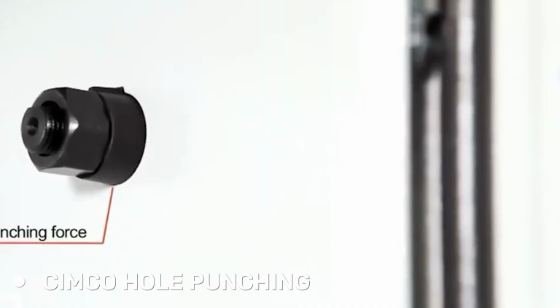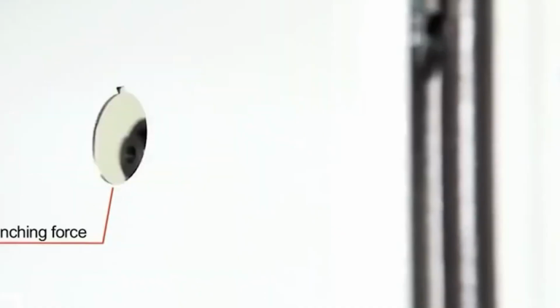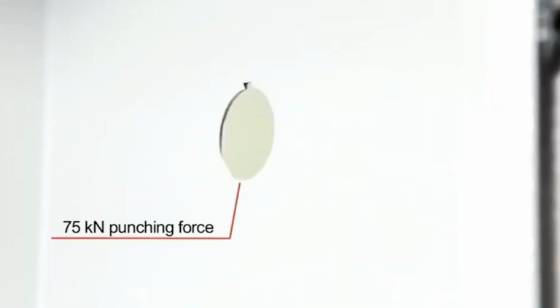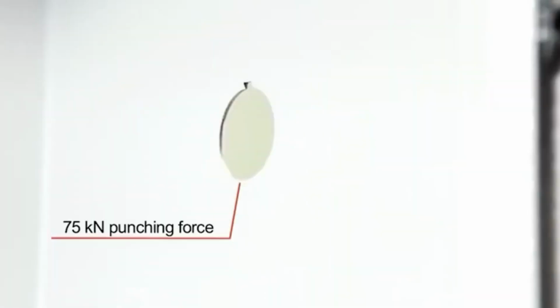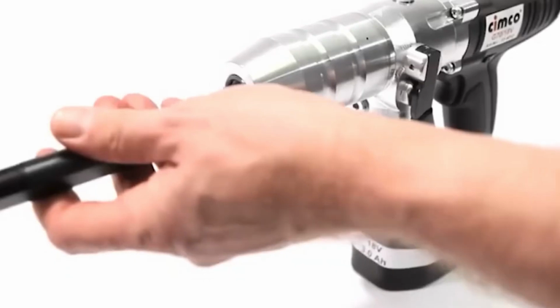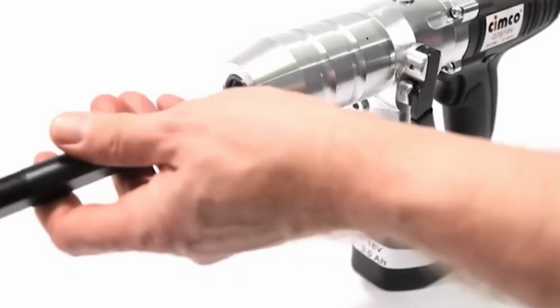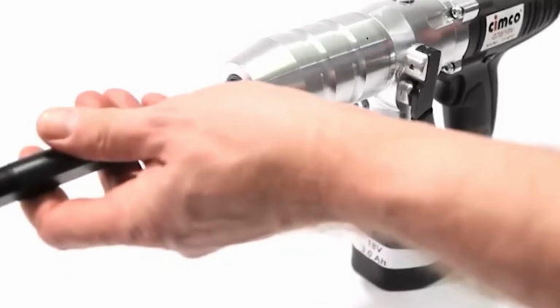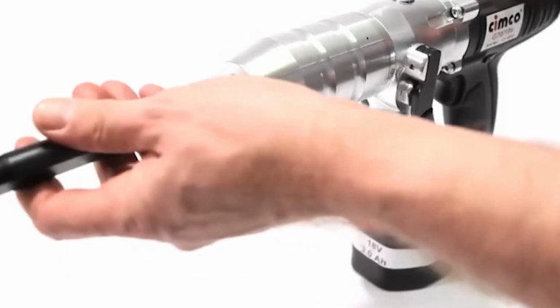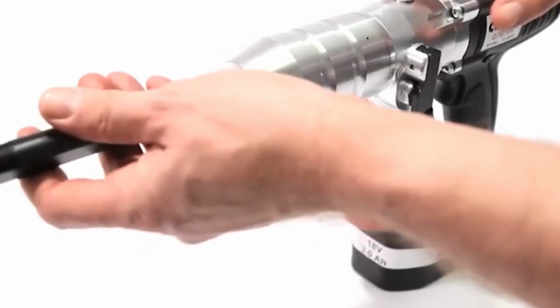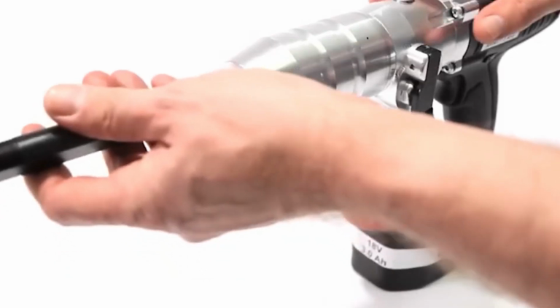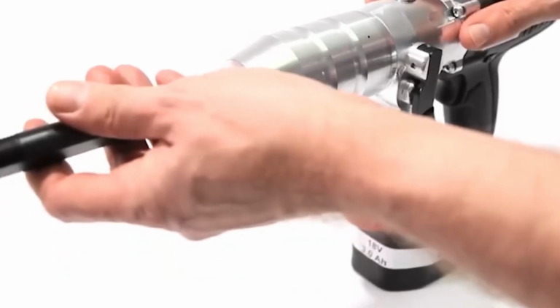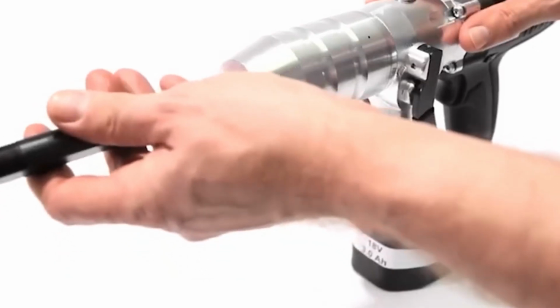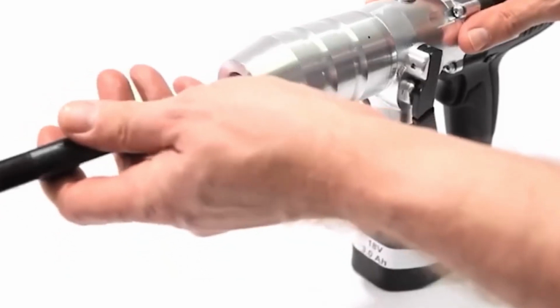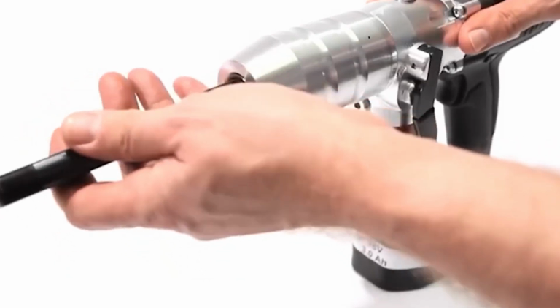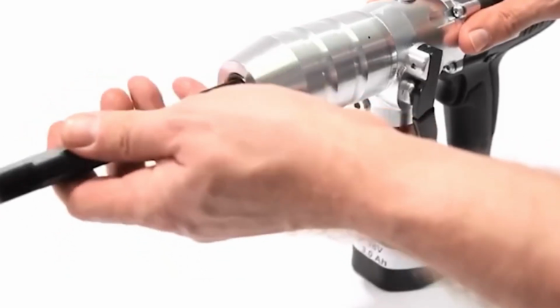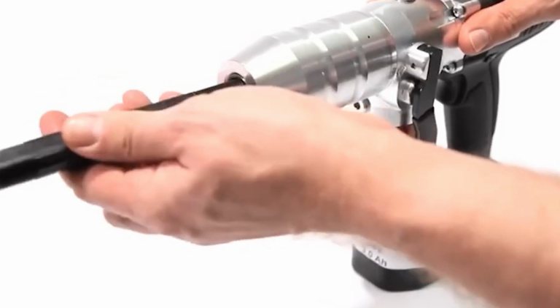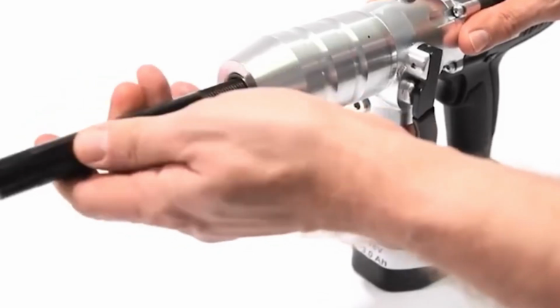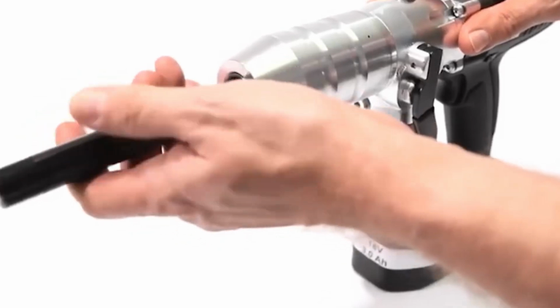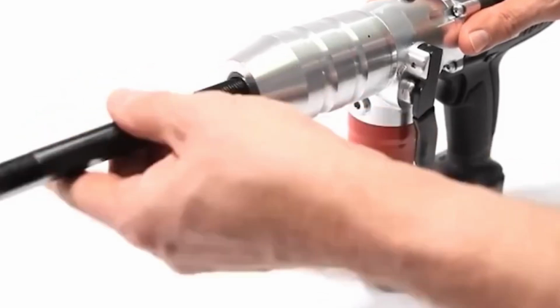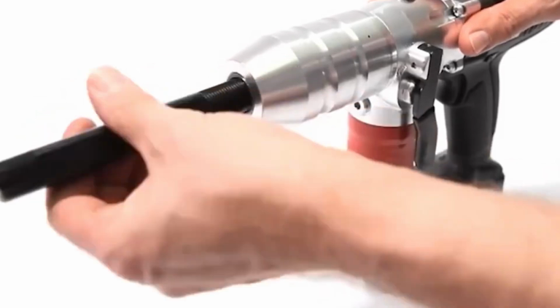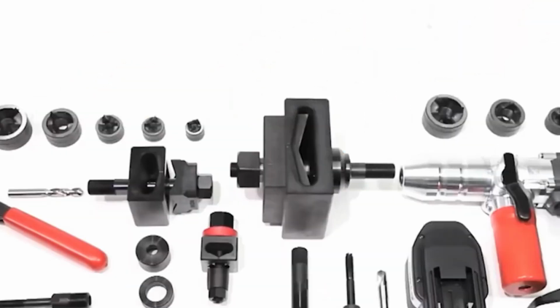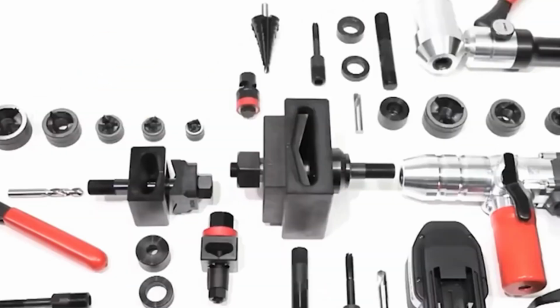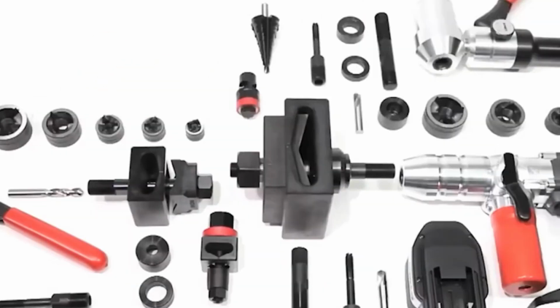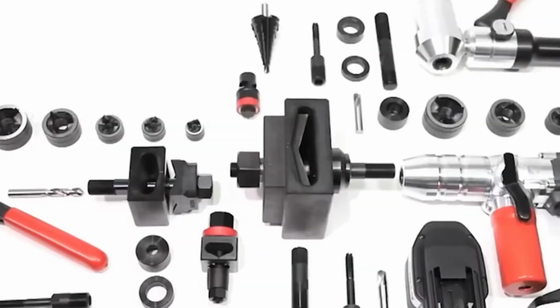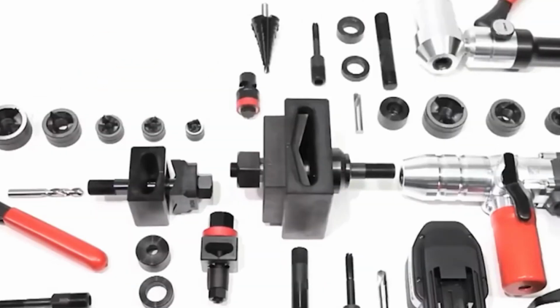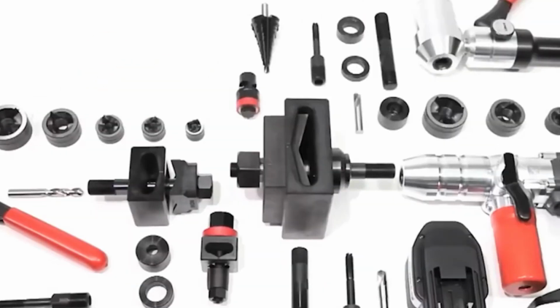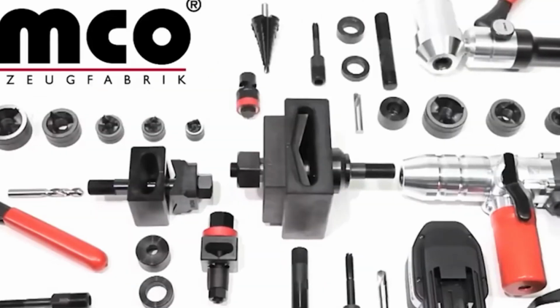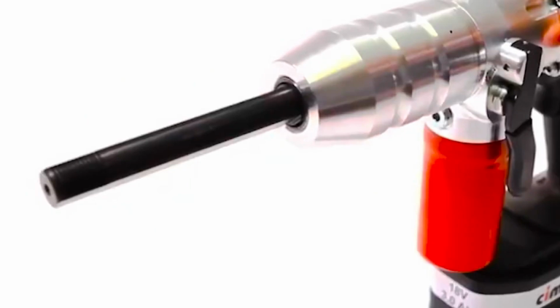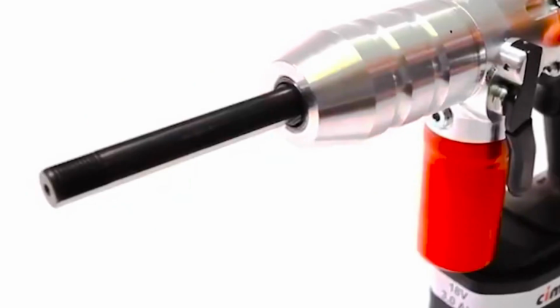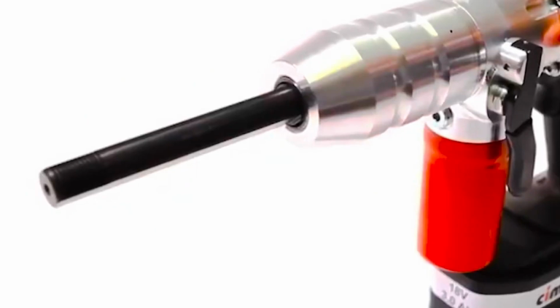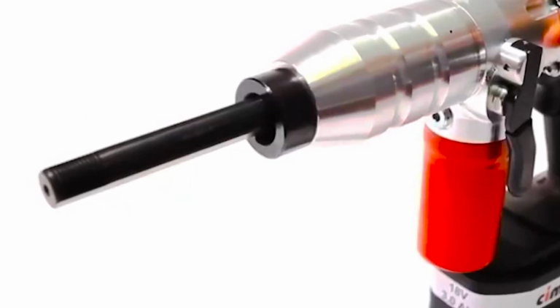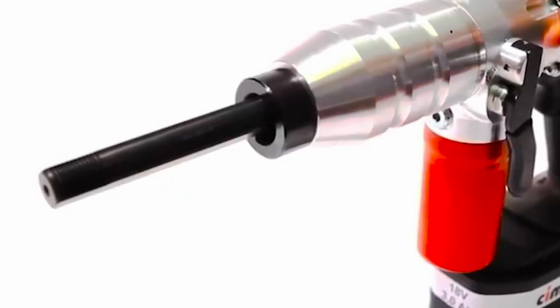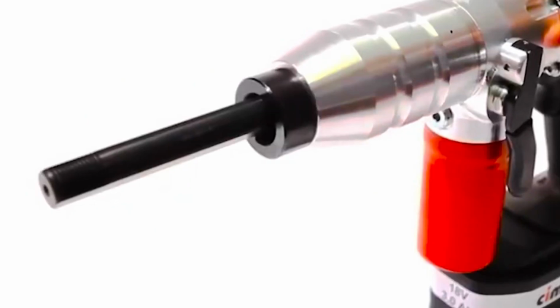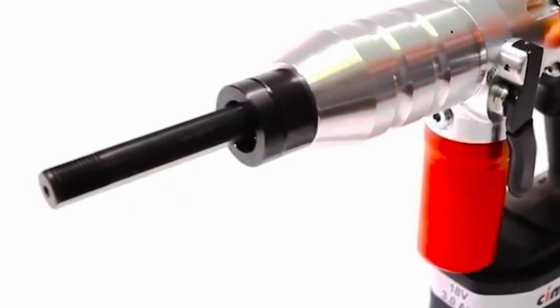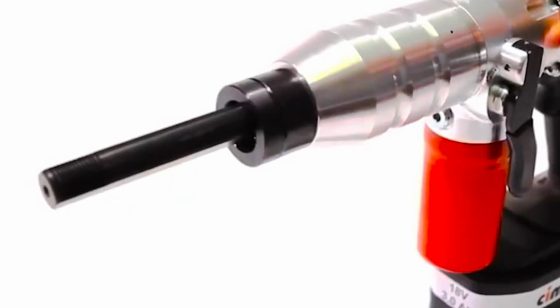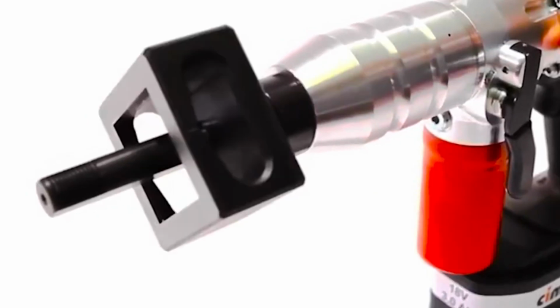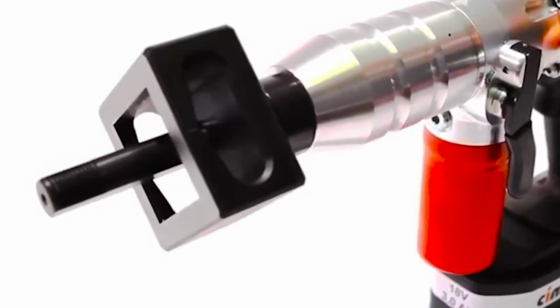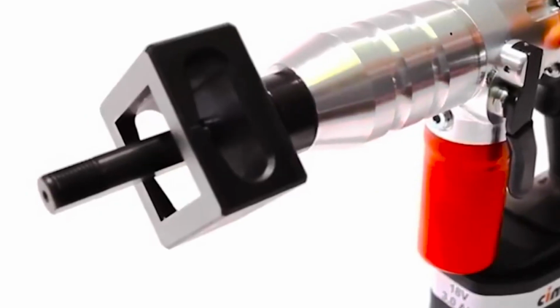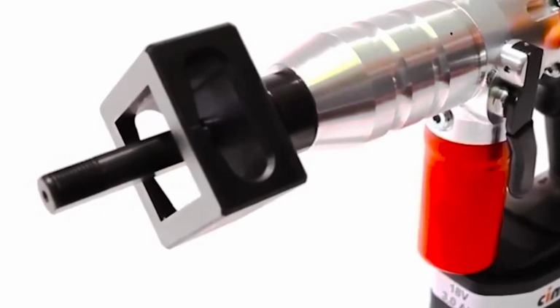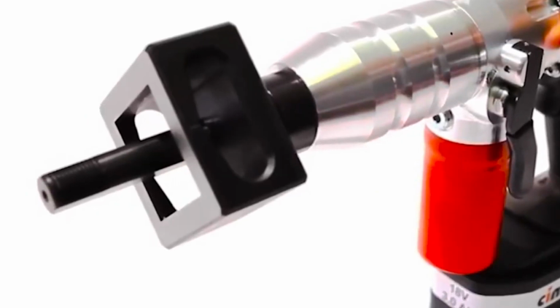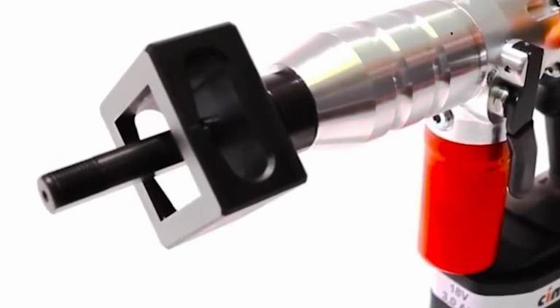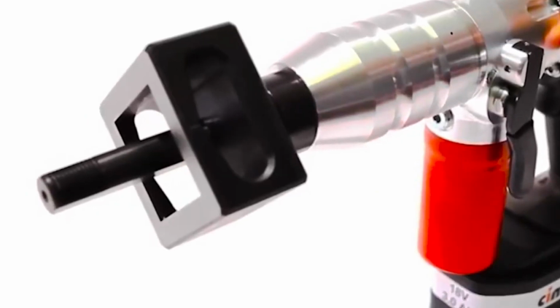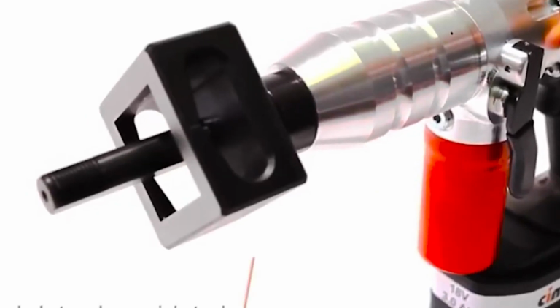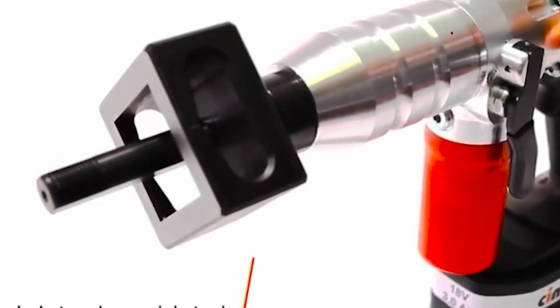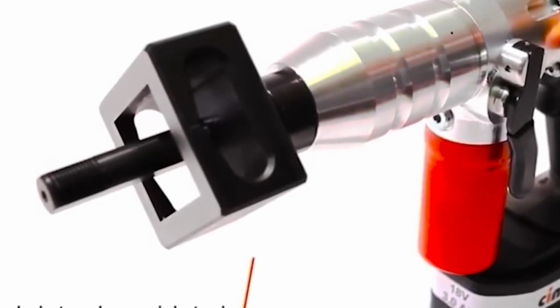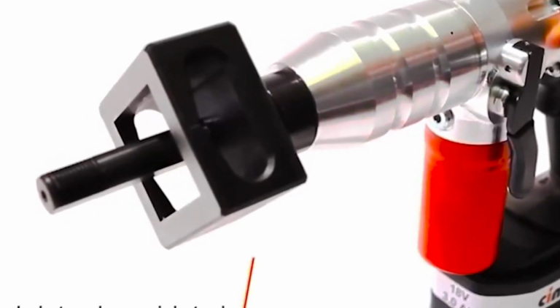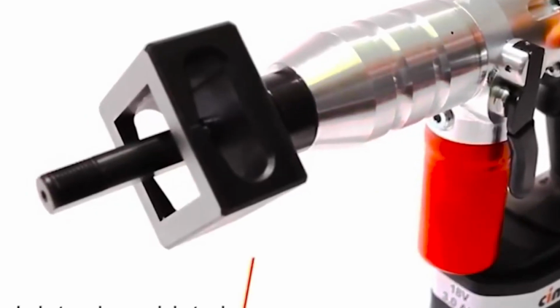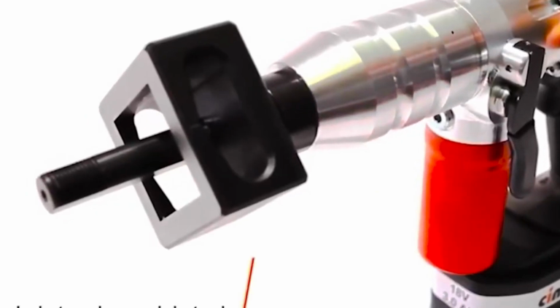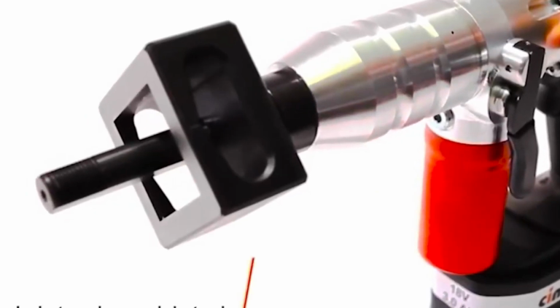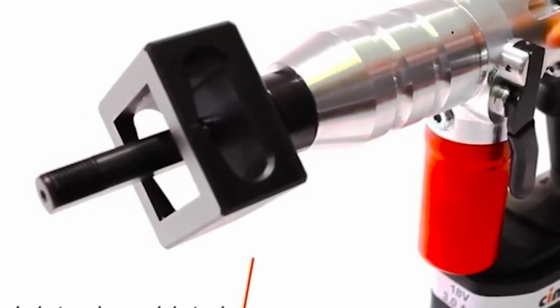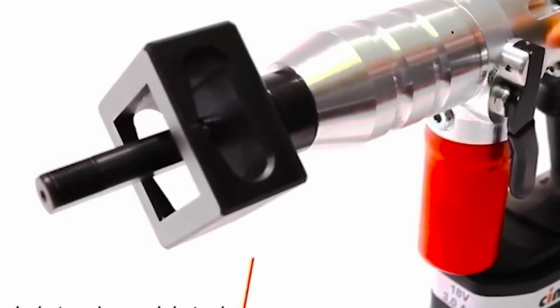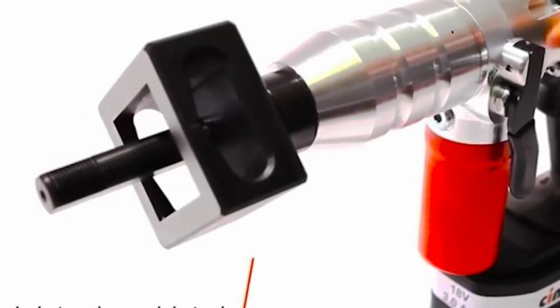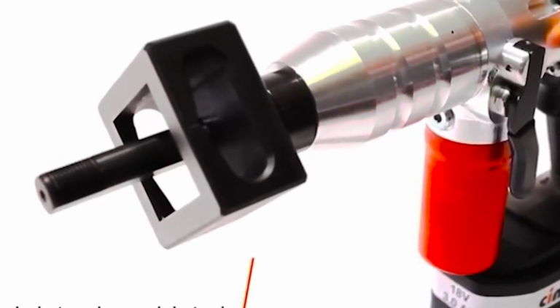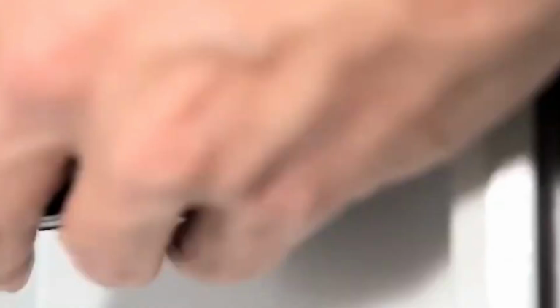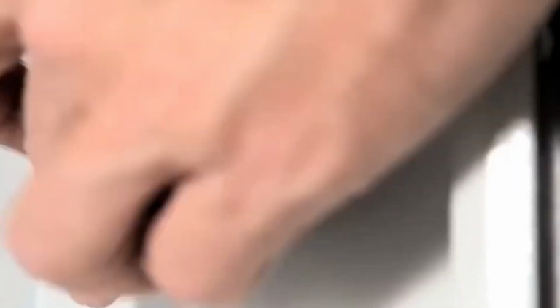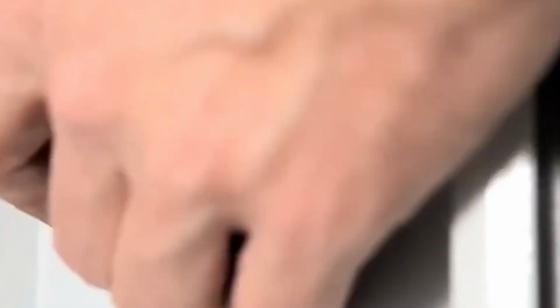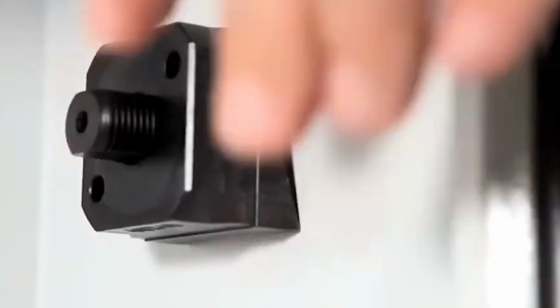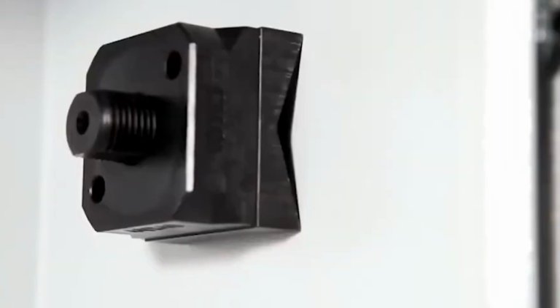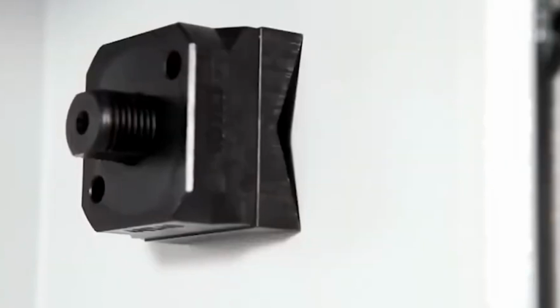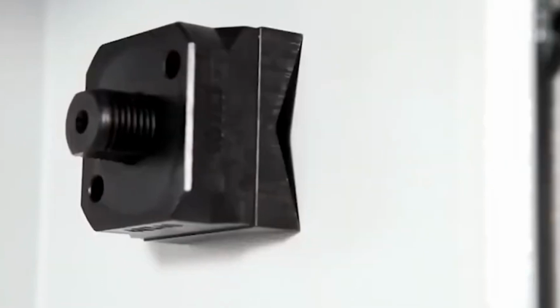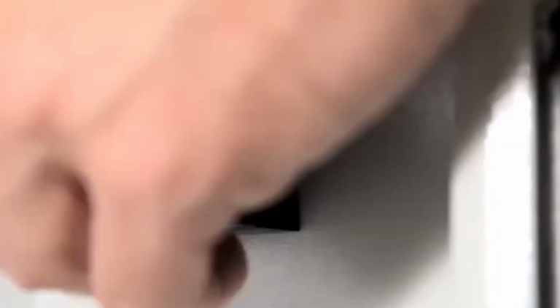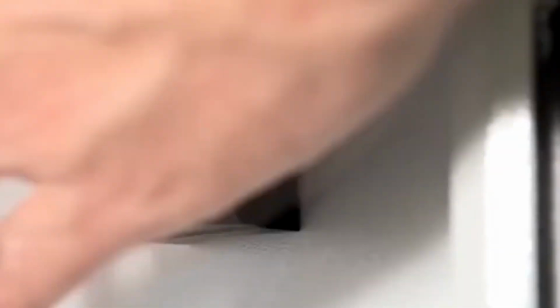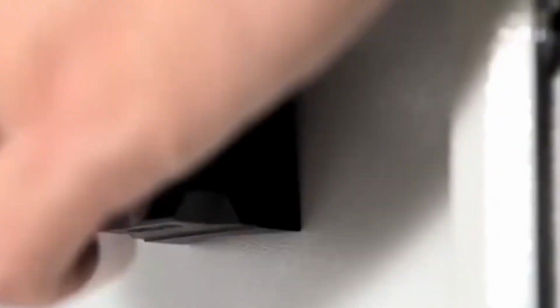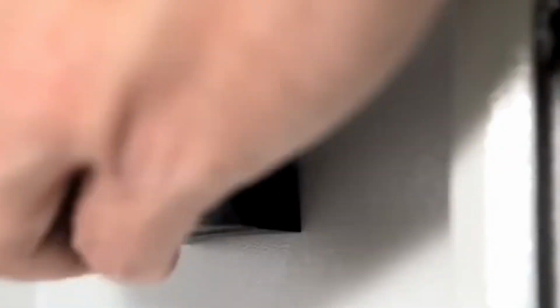It's a hole punch tool designed for rectangular holes and steel plates, and it can be operated both hydraulically and mechanically.